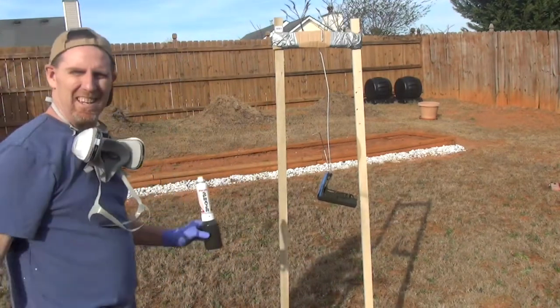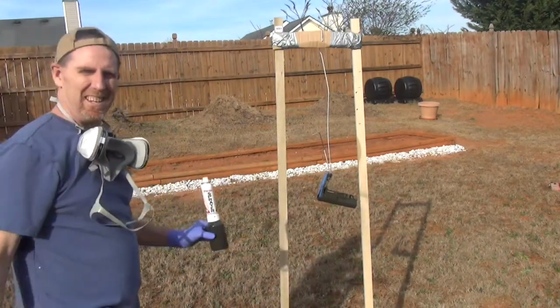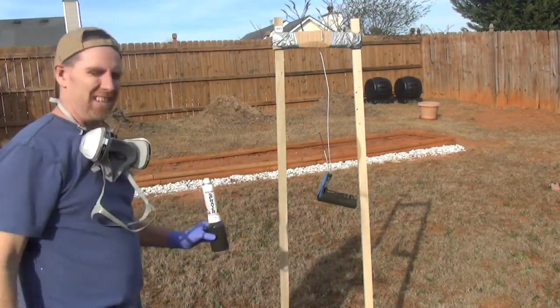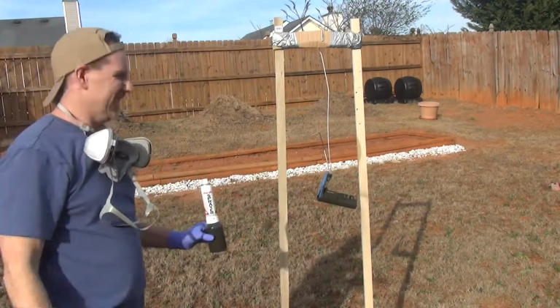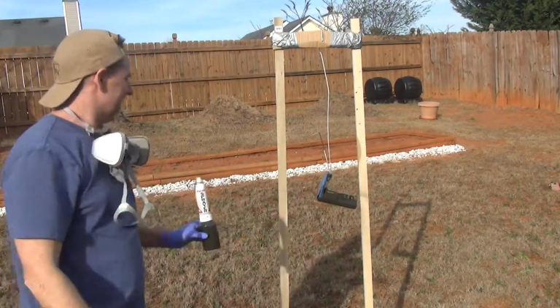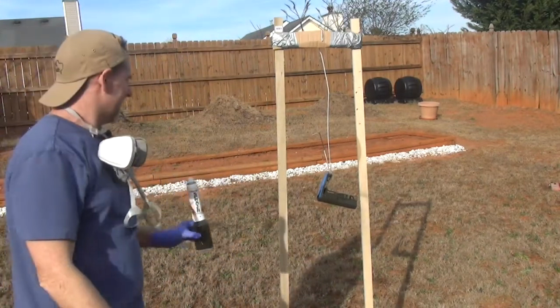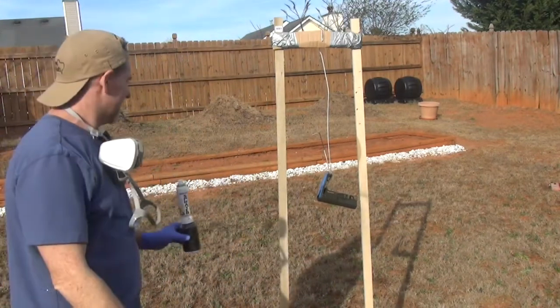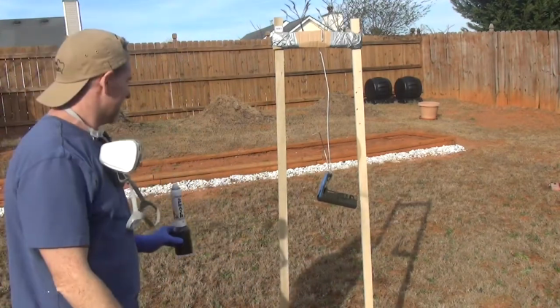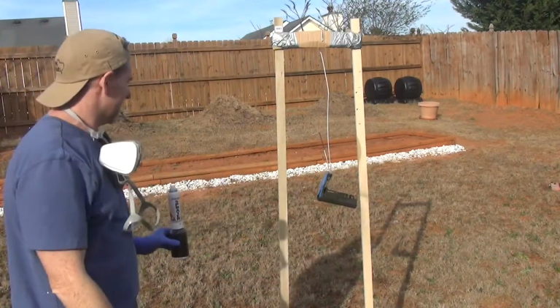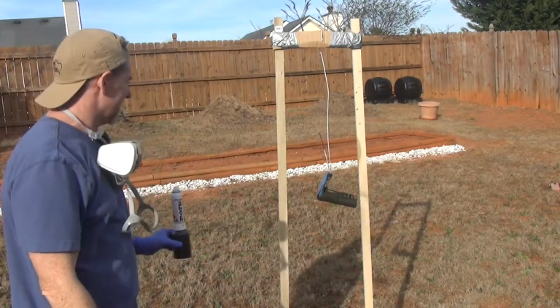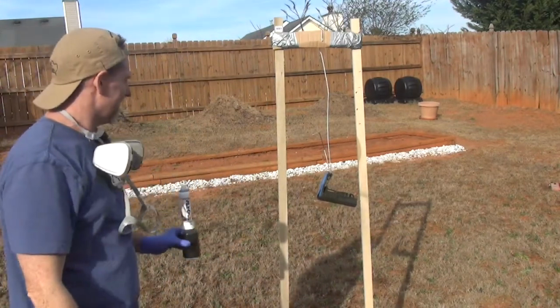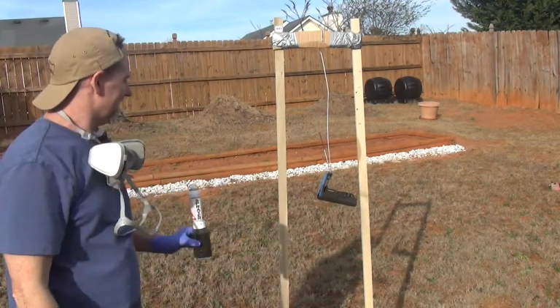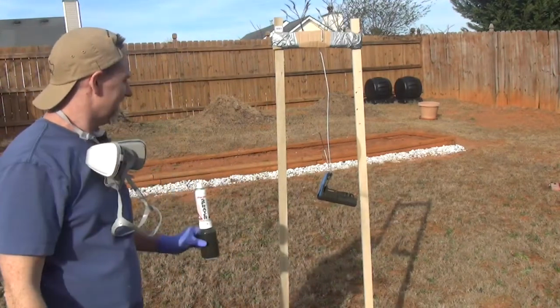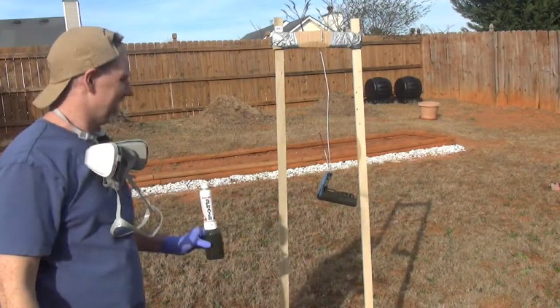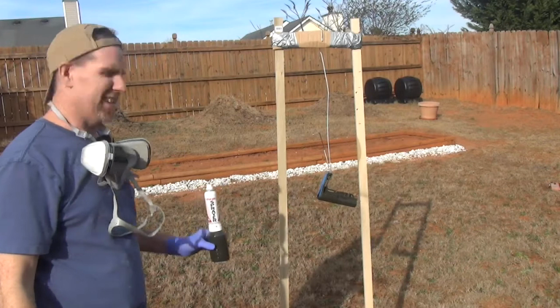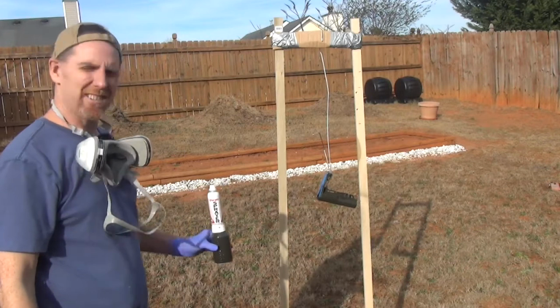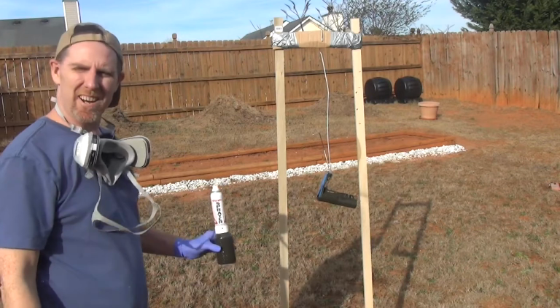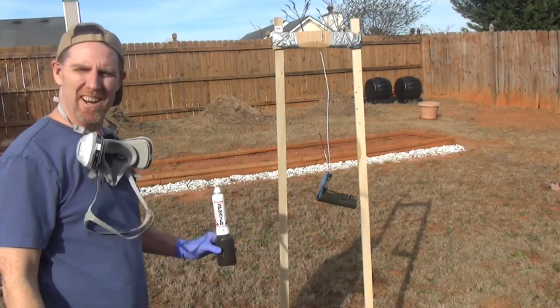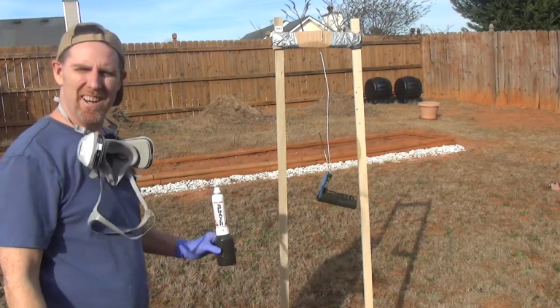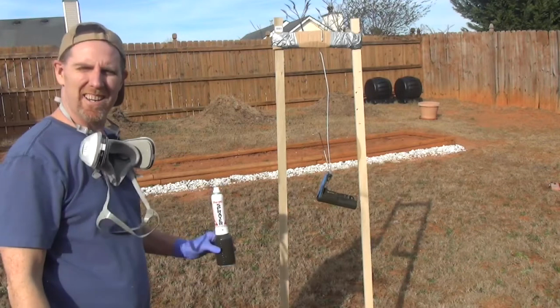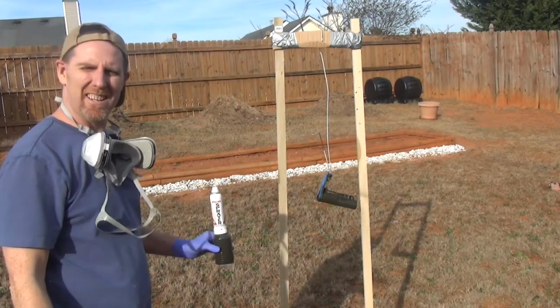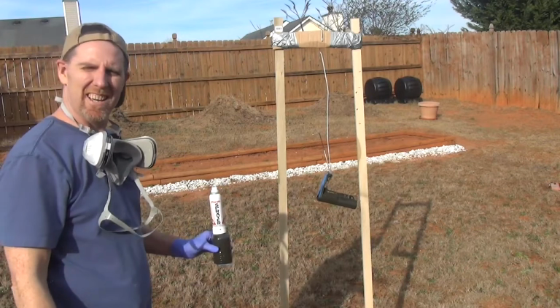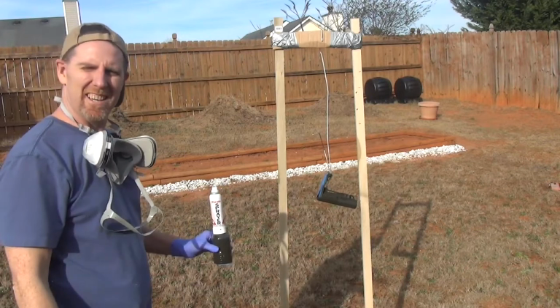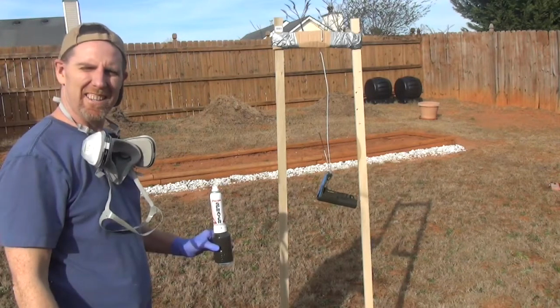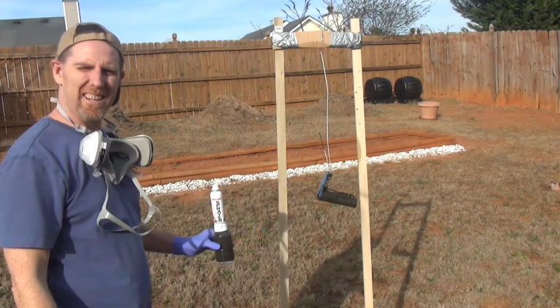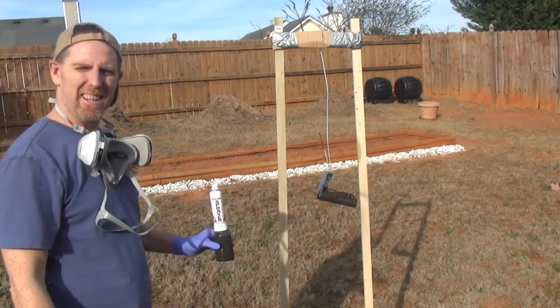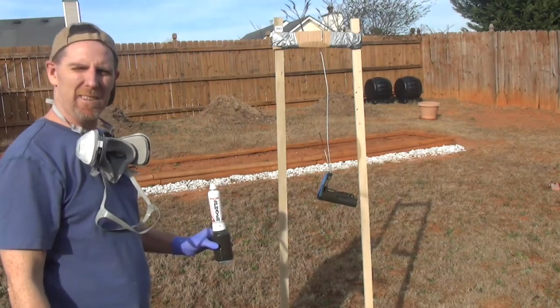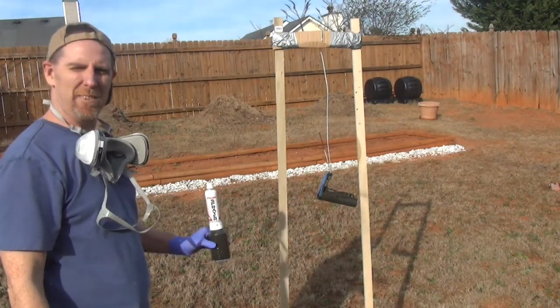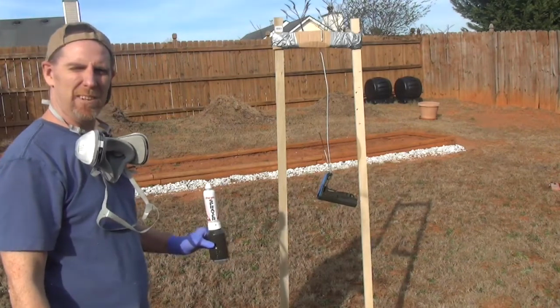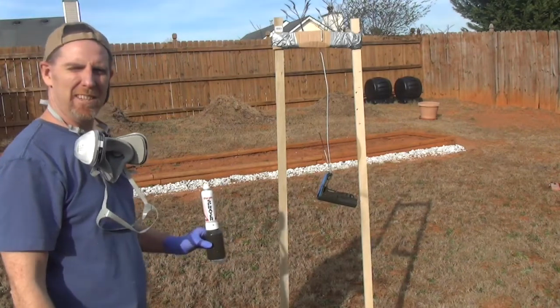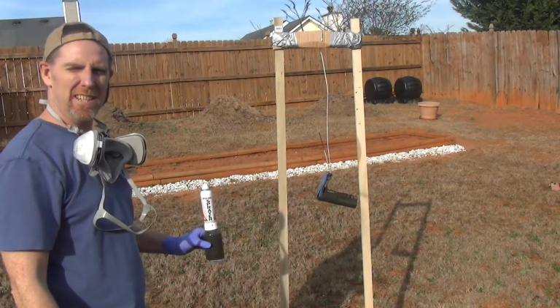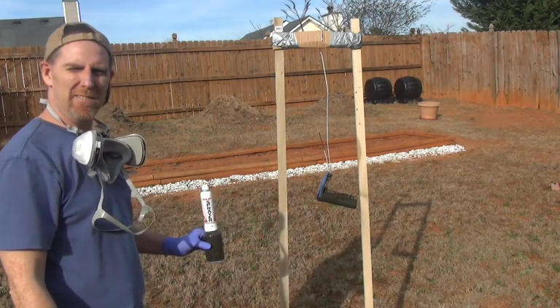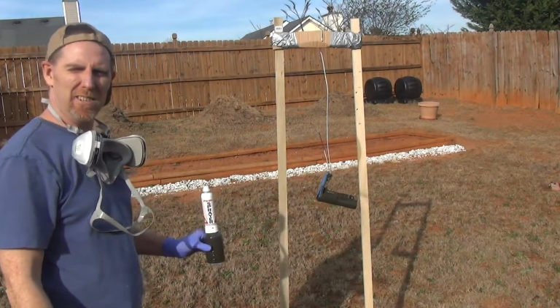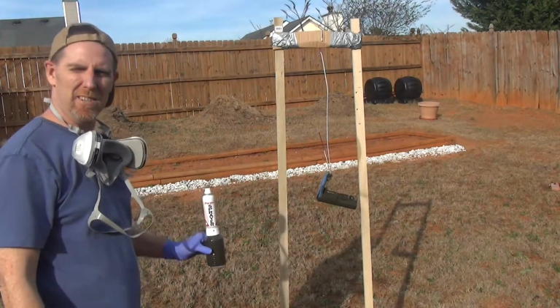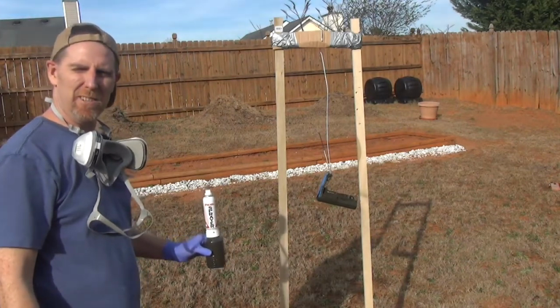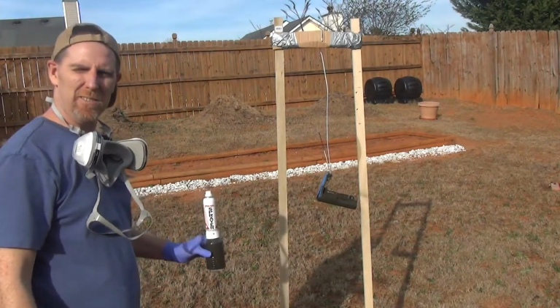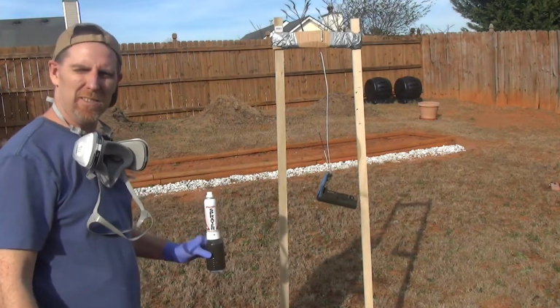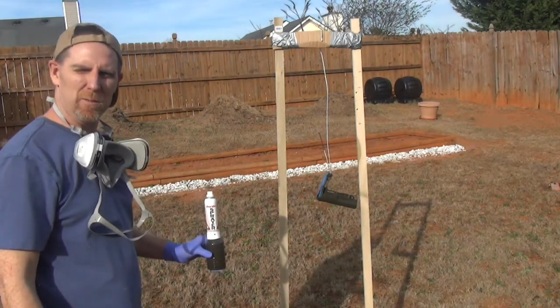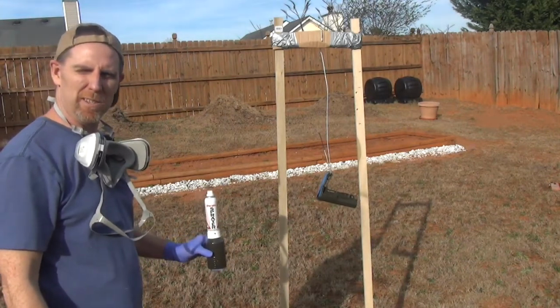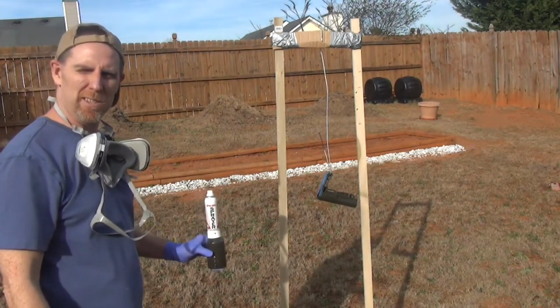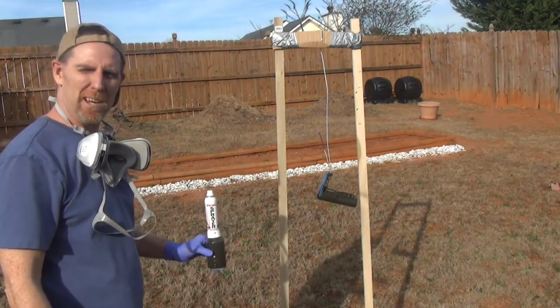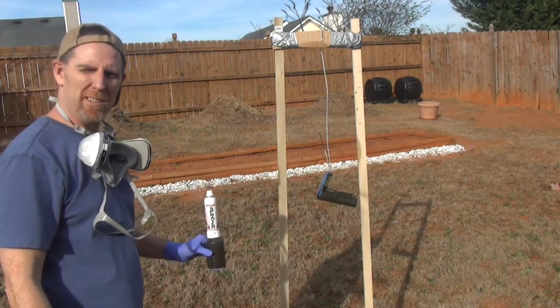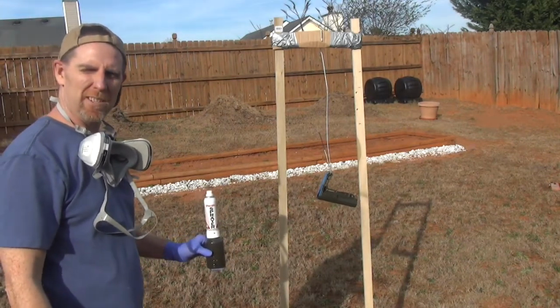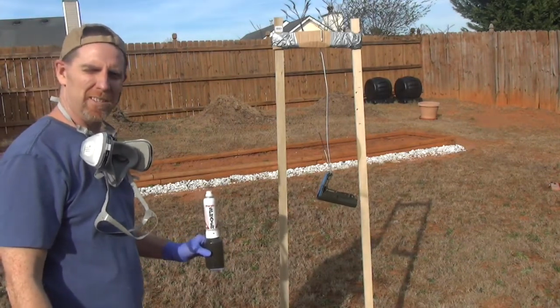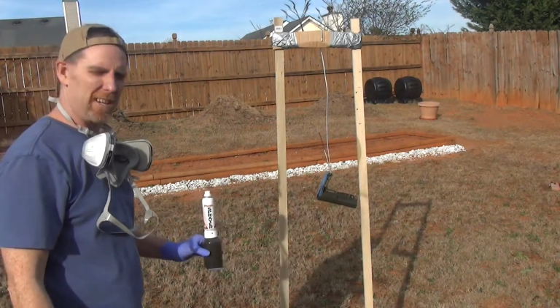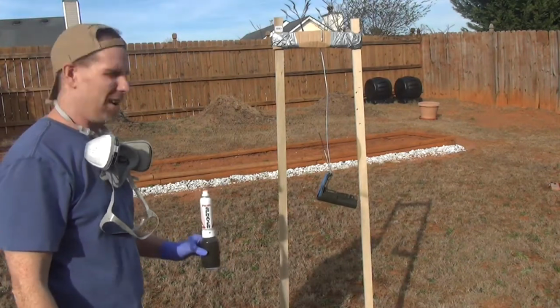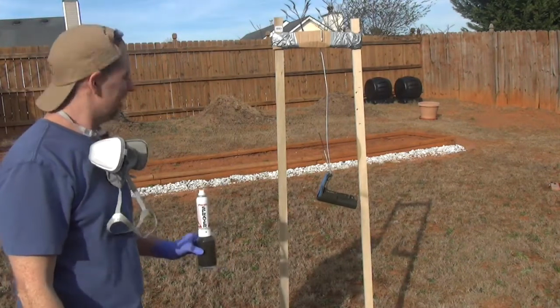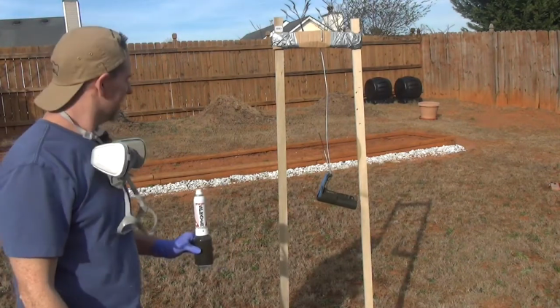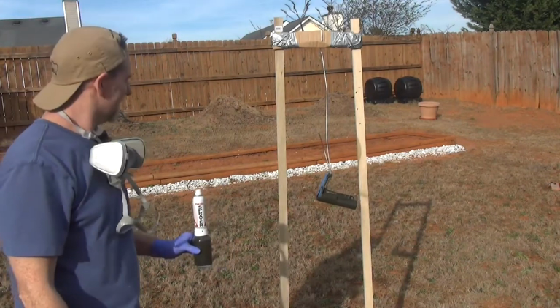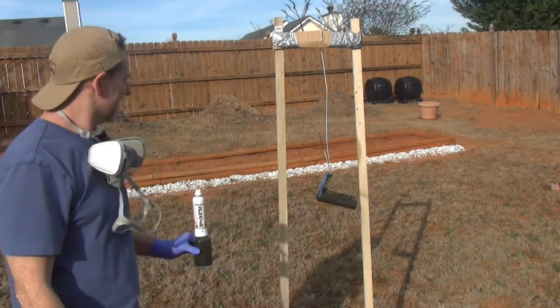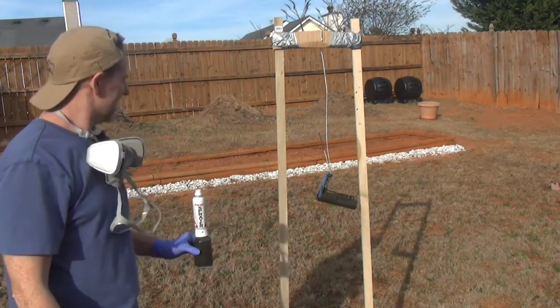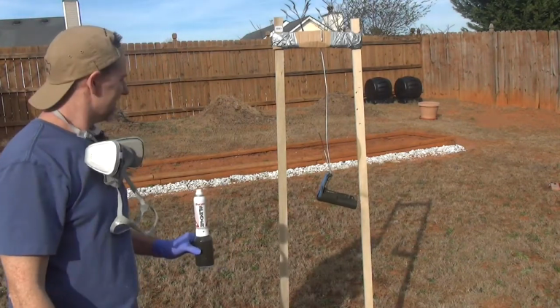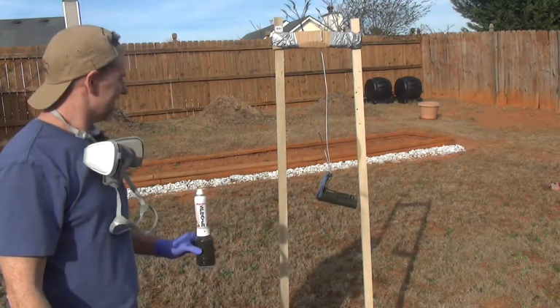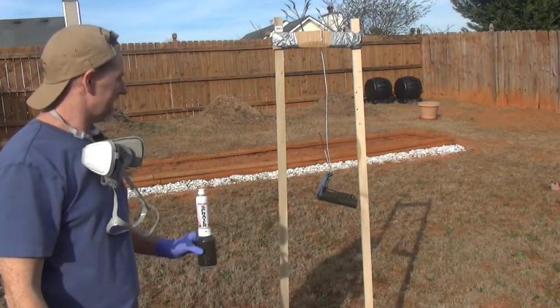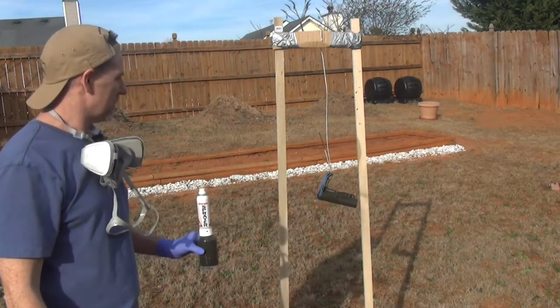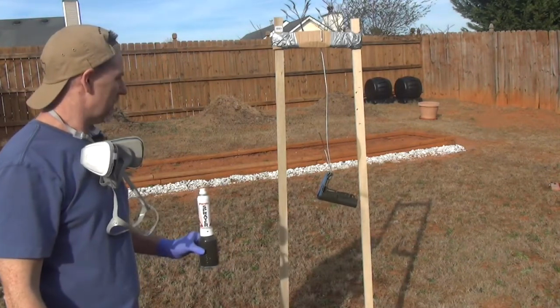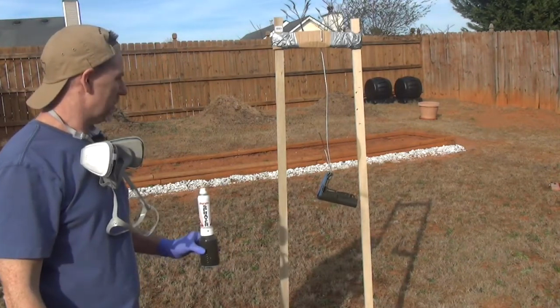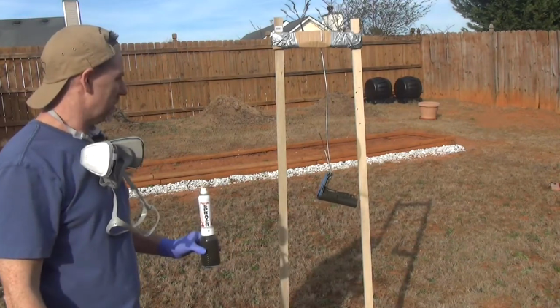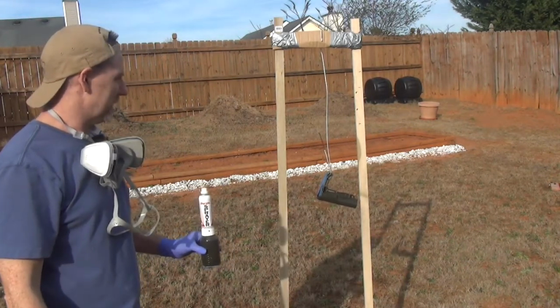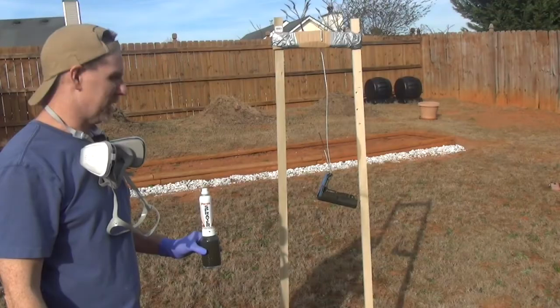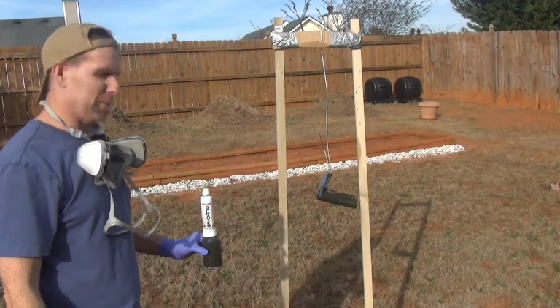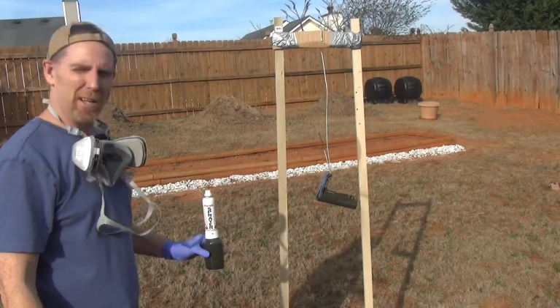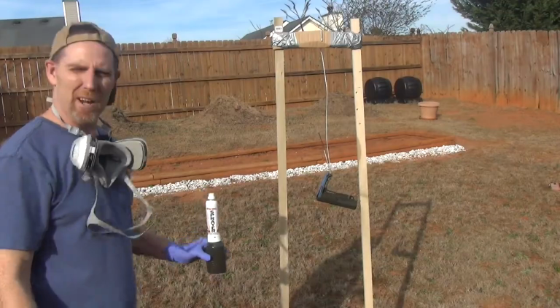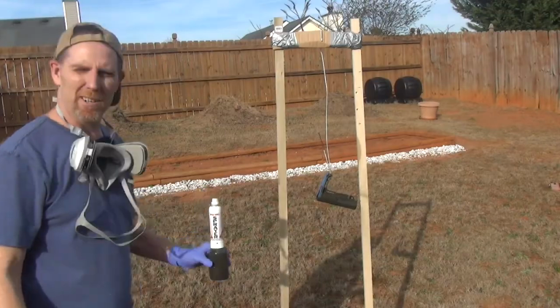All right, we're going to go ahead and let it dry. I think I got it fairly even all over it and we'll see how it turns out. This will take probably a couple of hours.